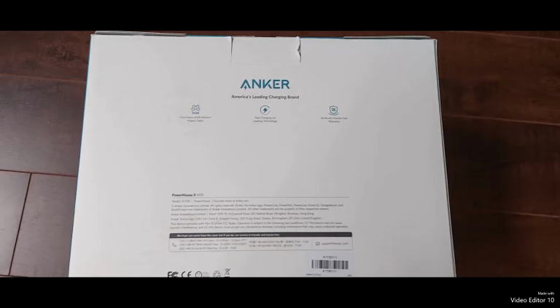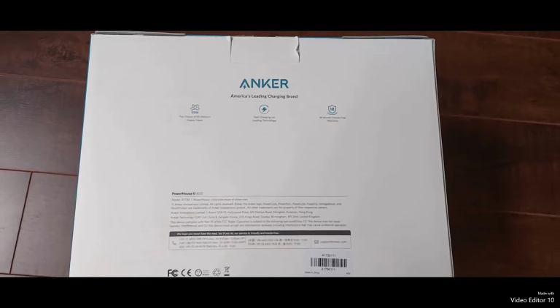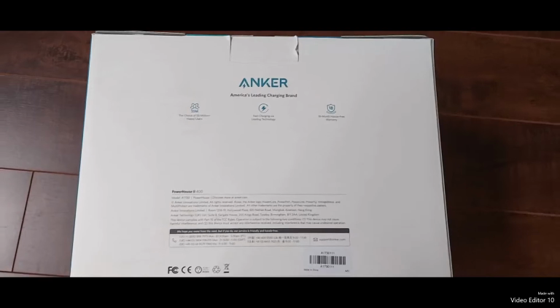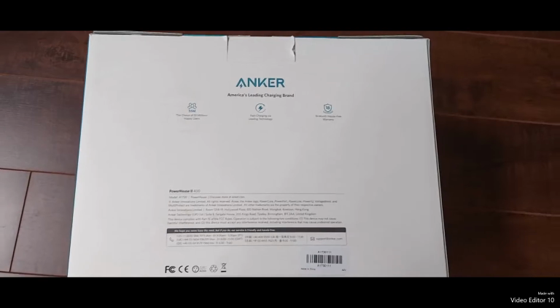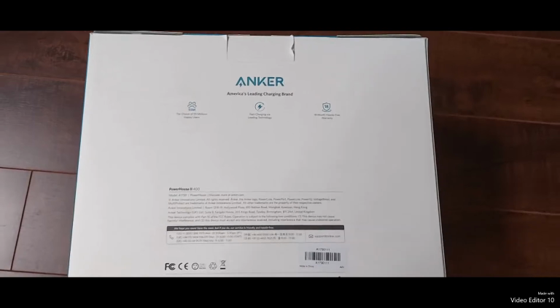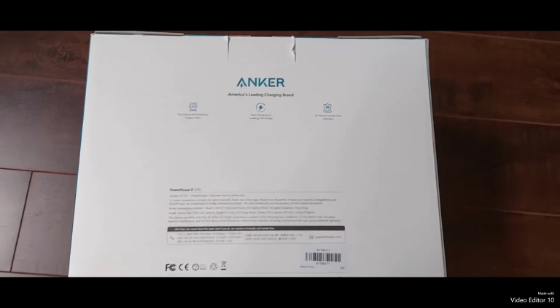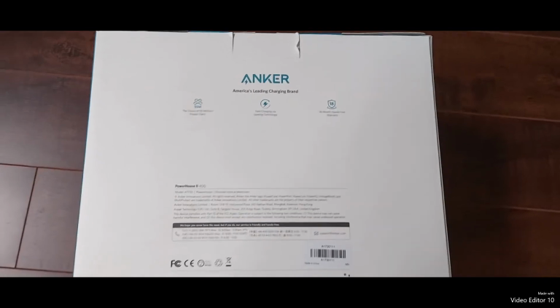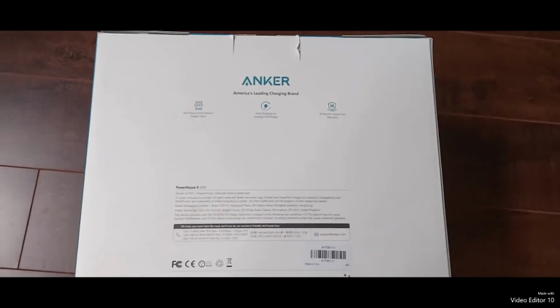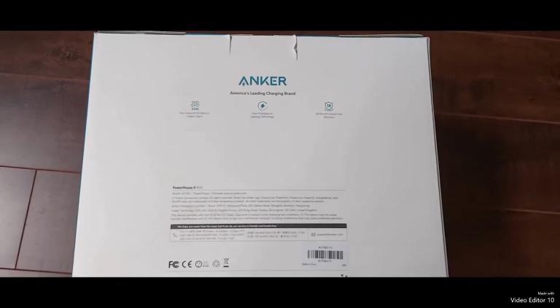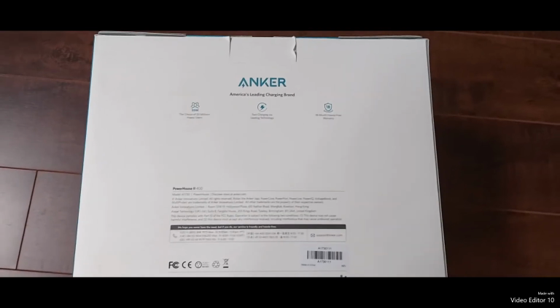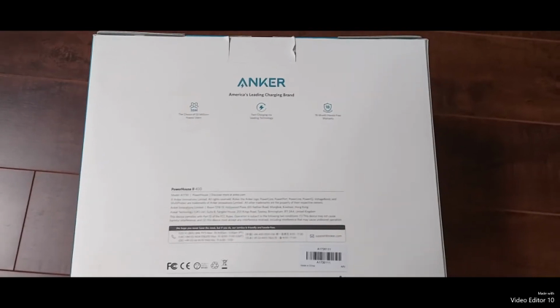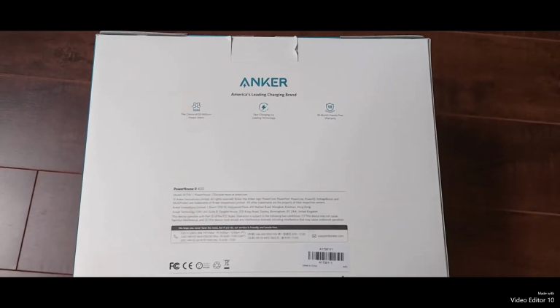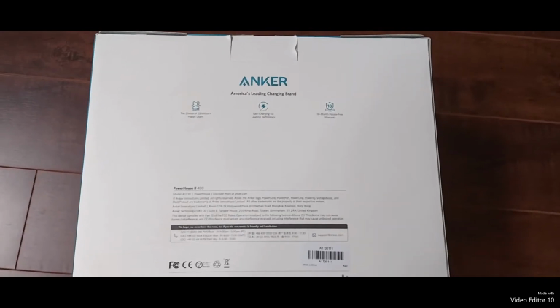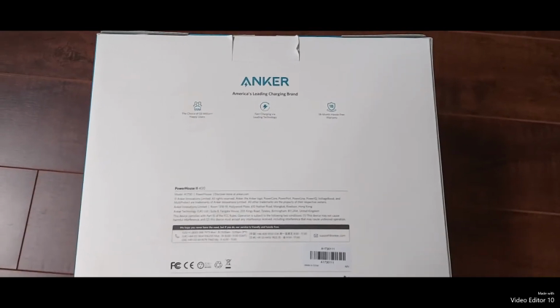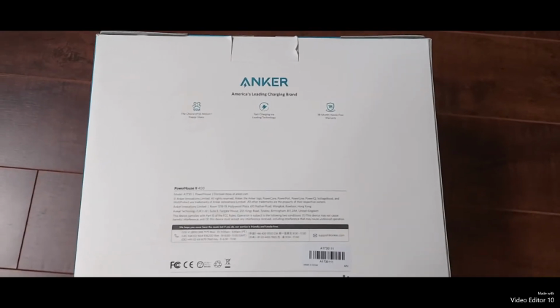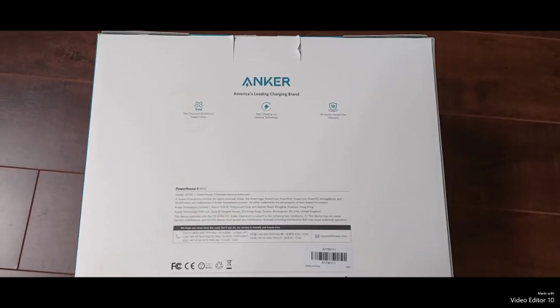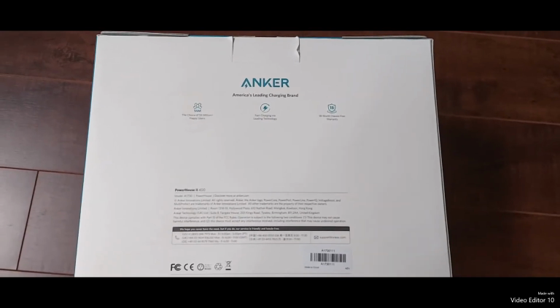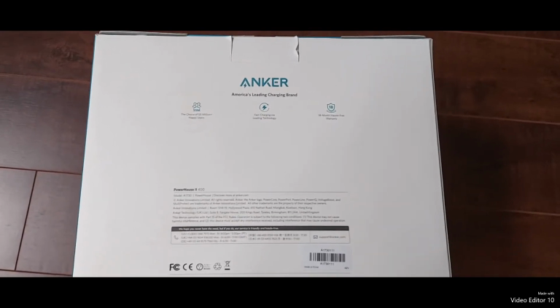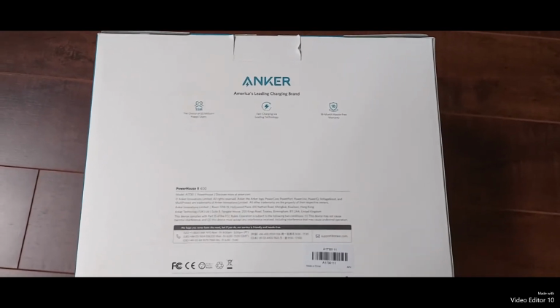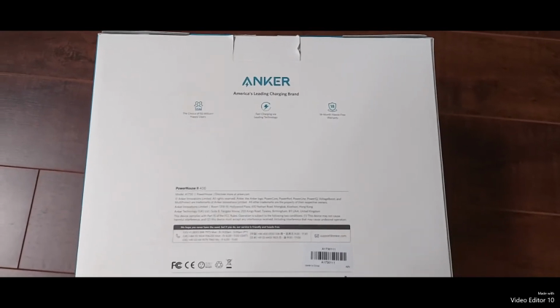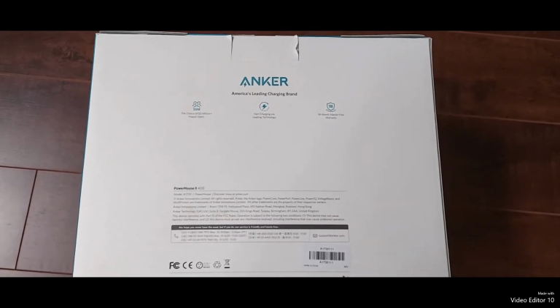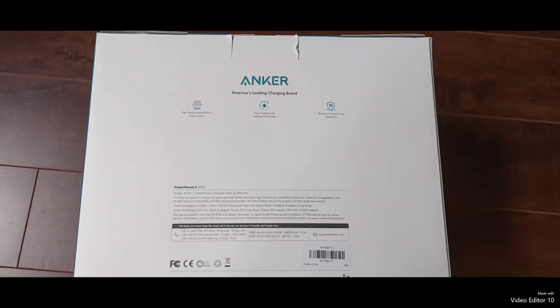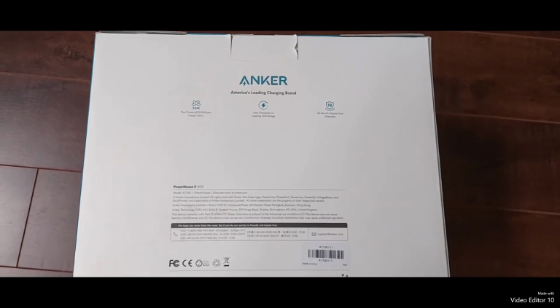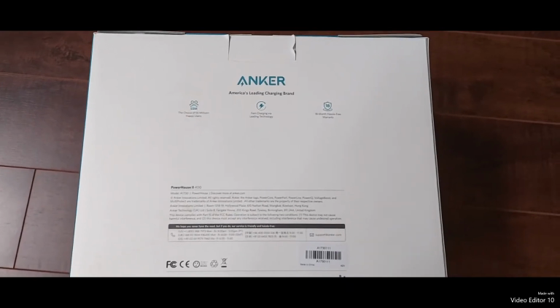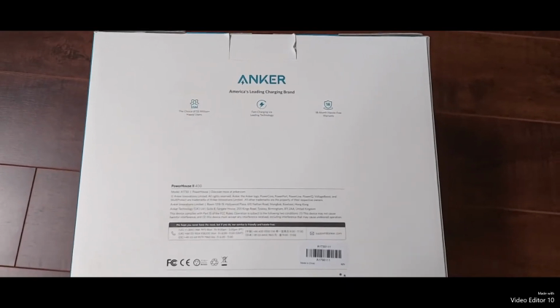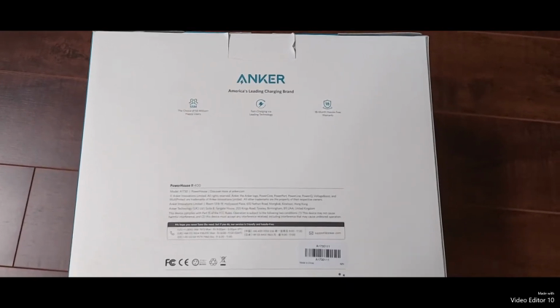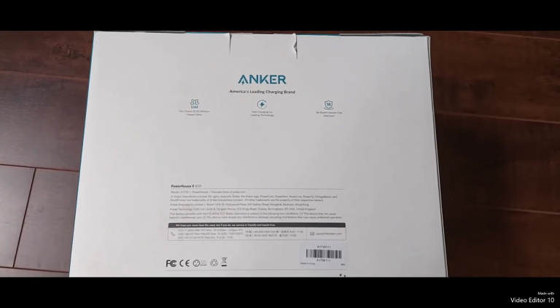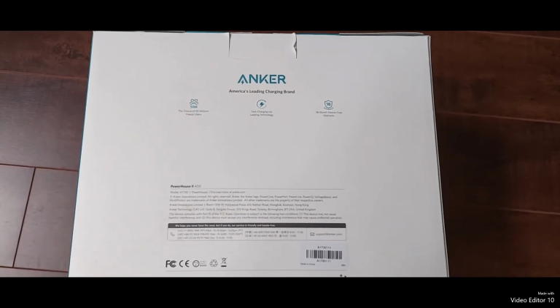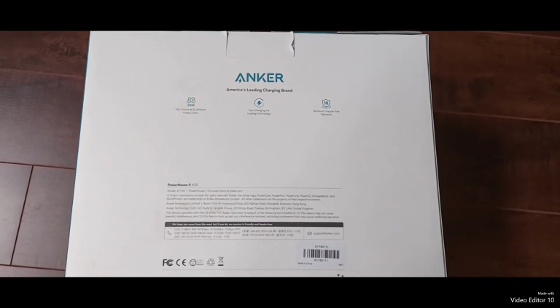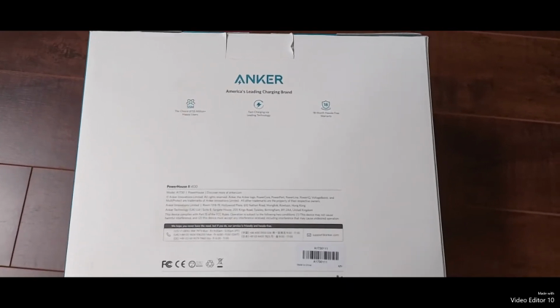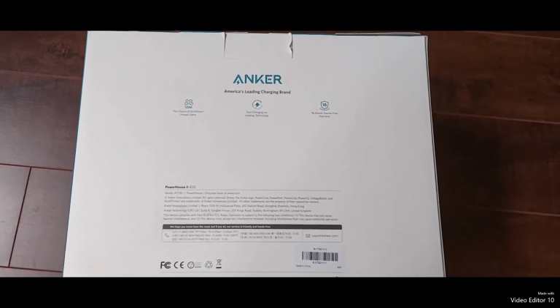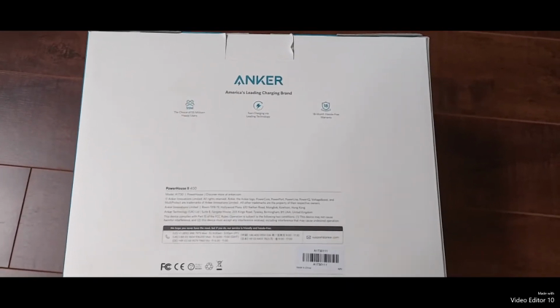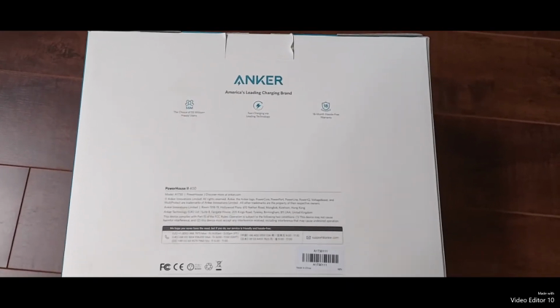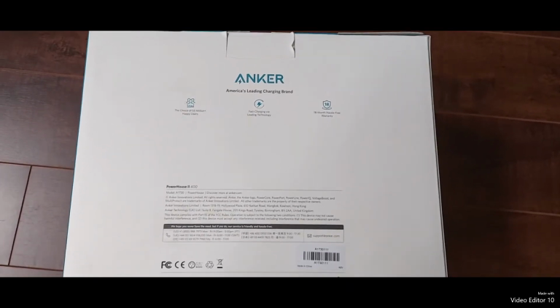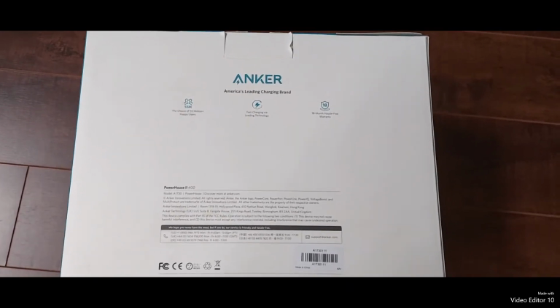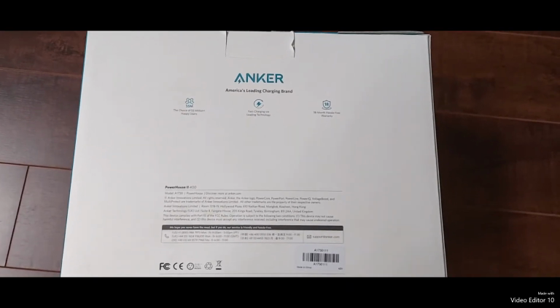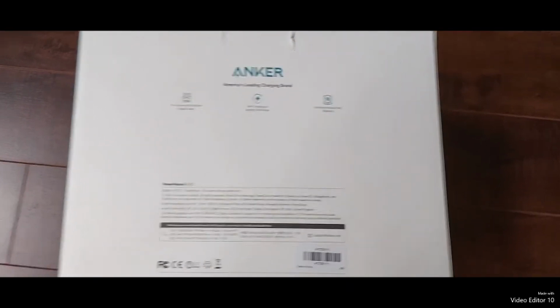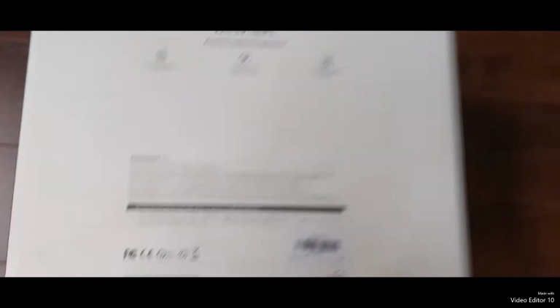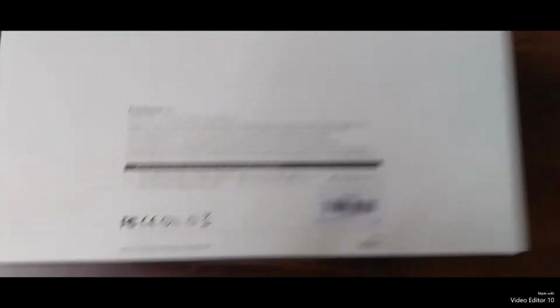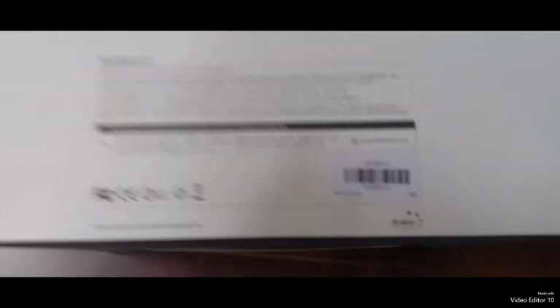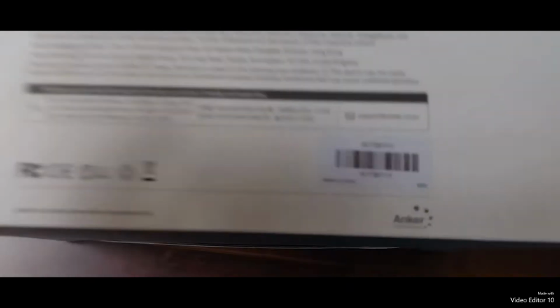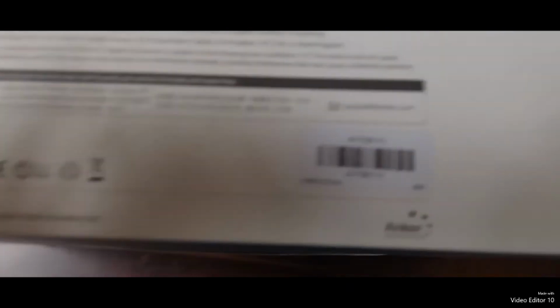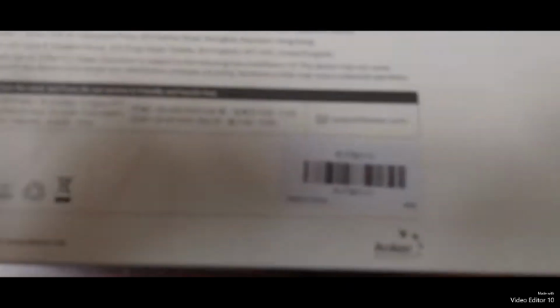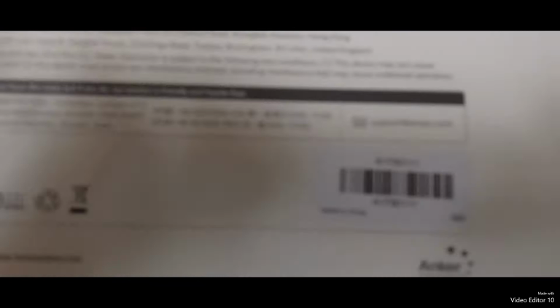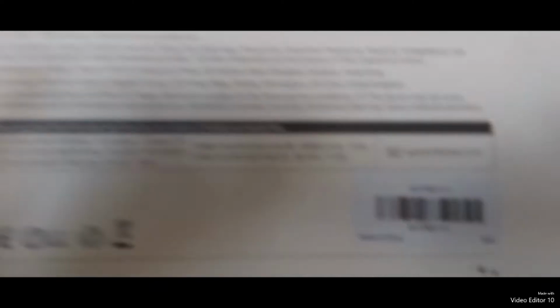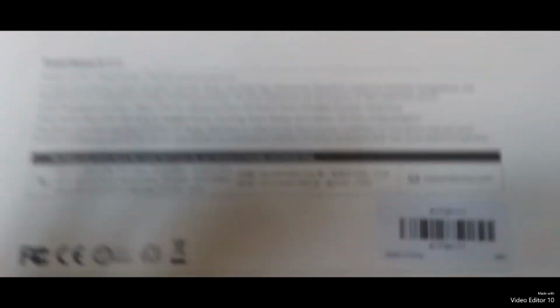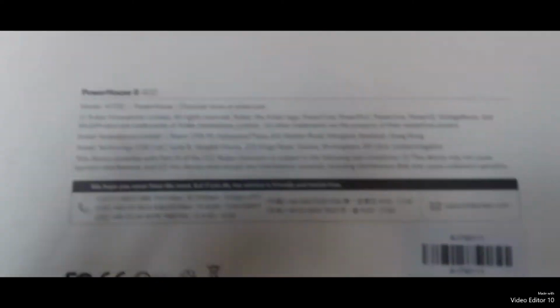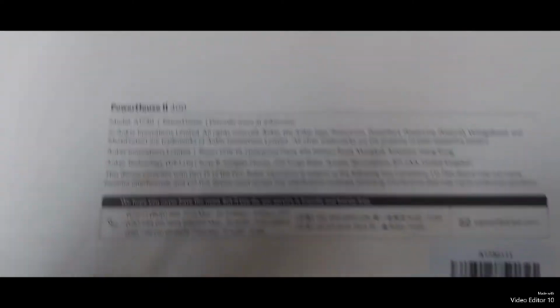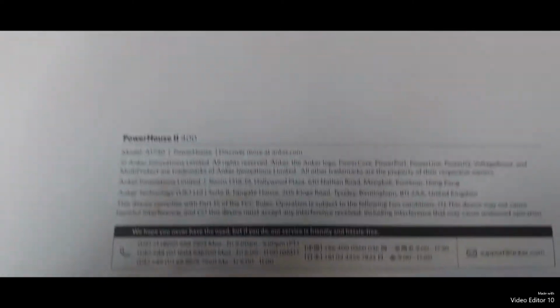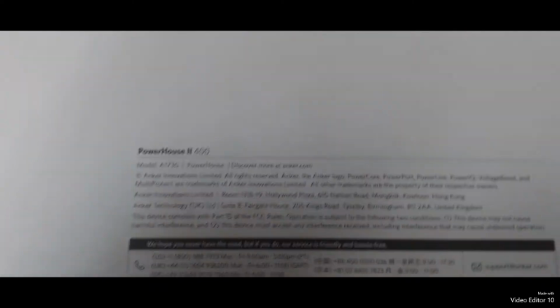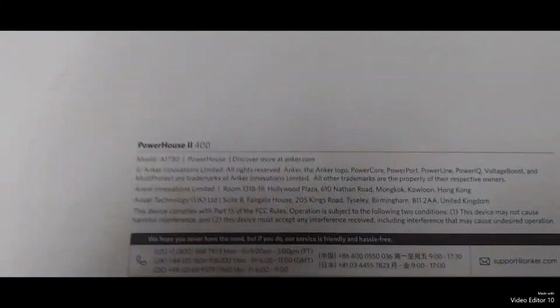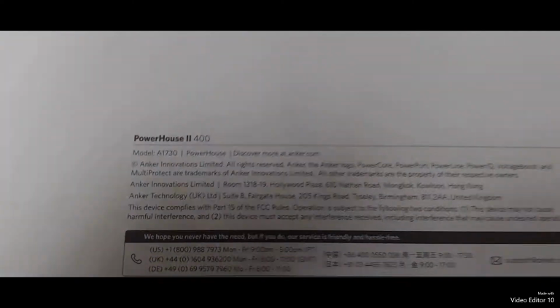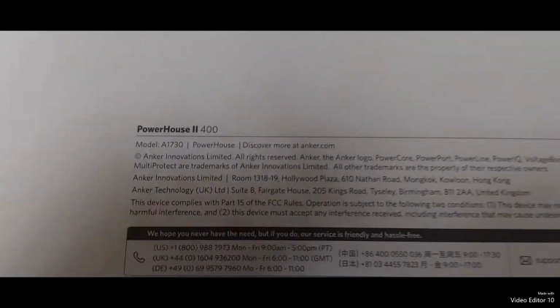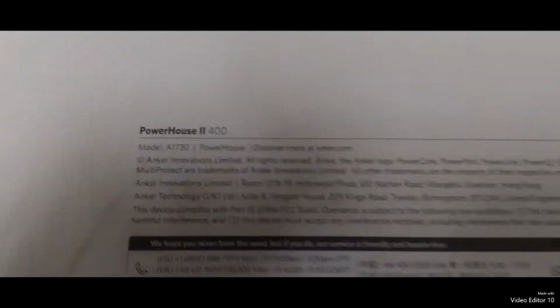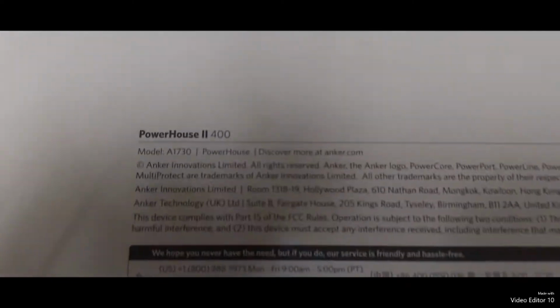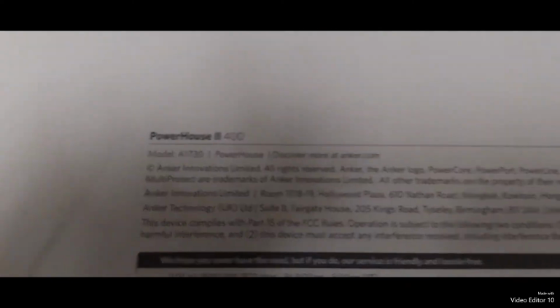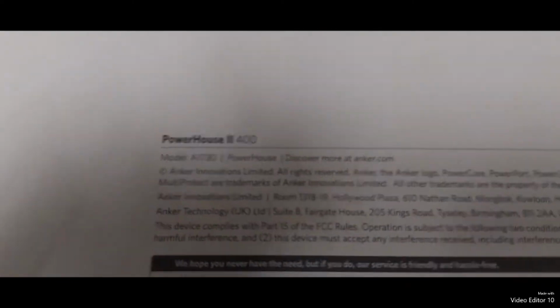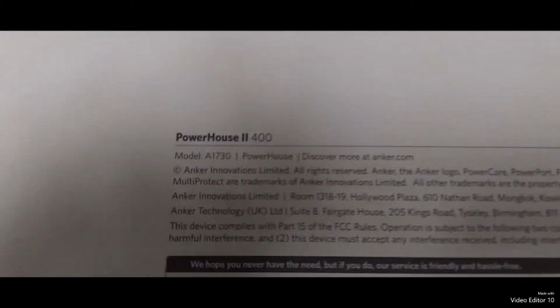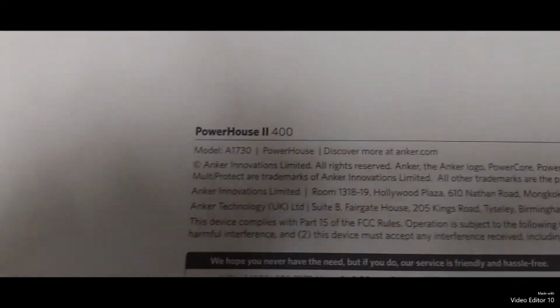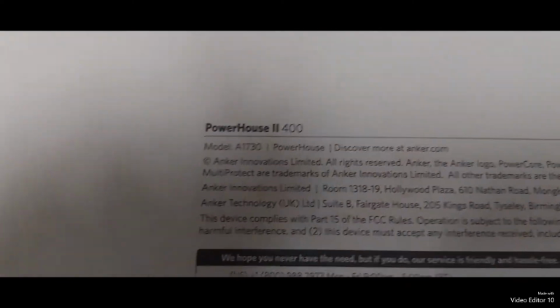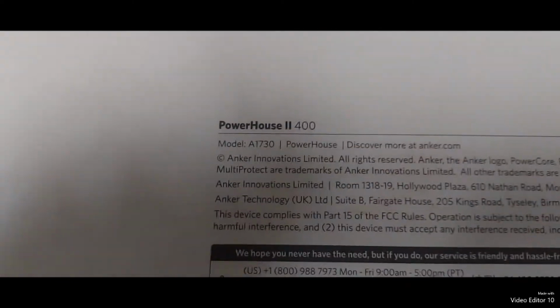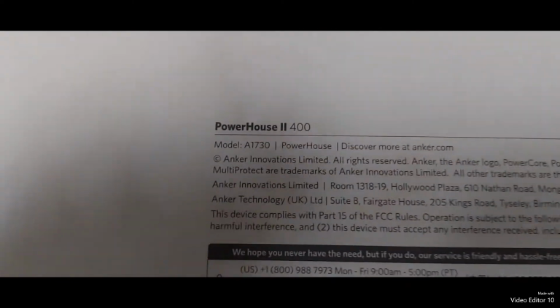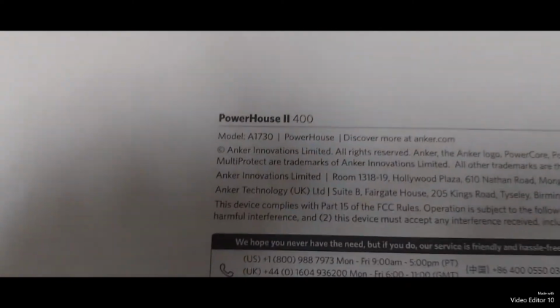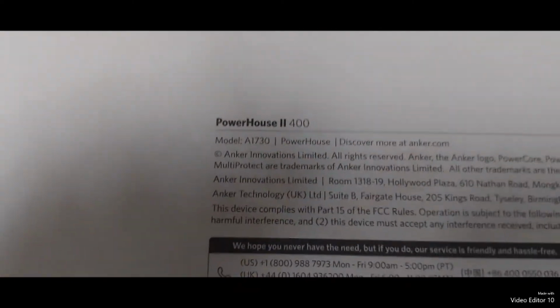Today we are going to review the Anker Powerhouse 2400.